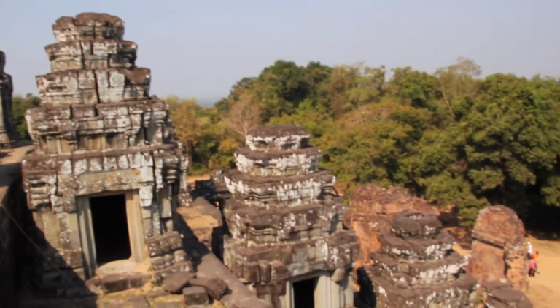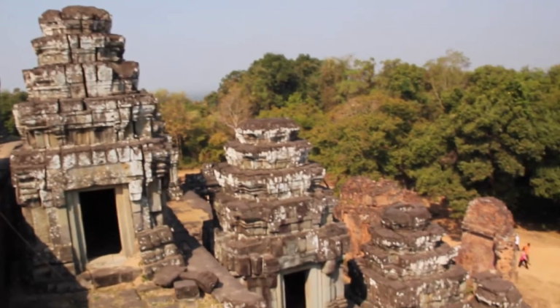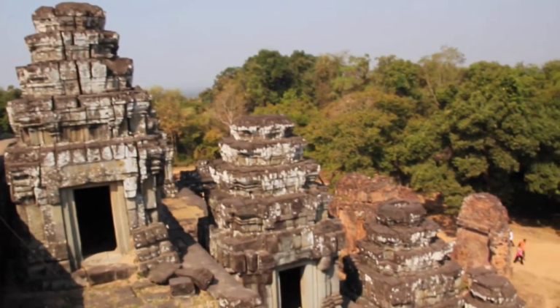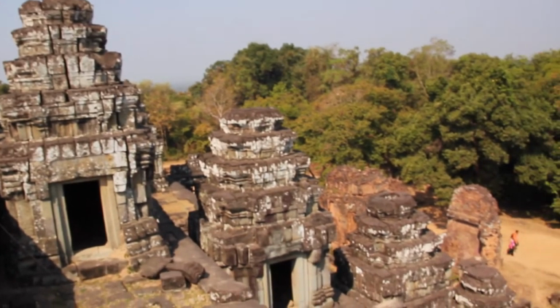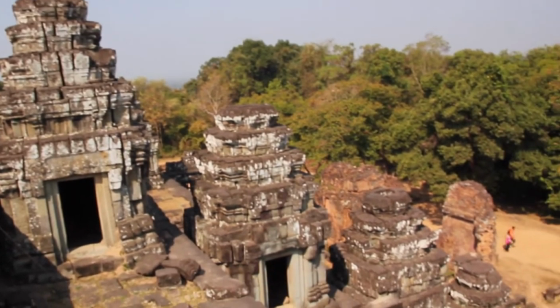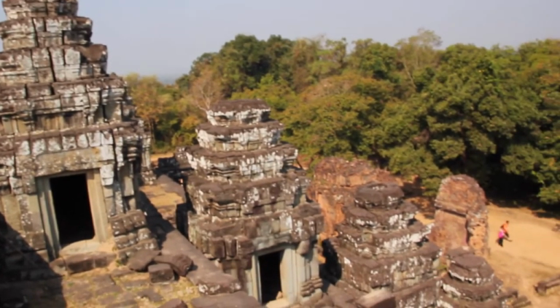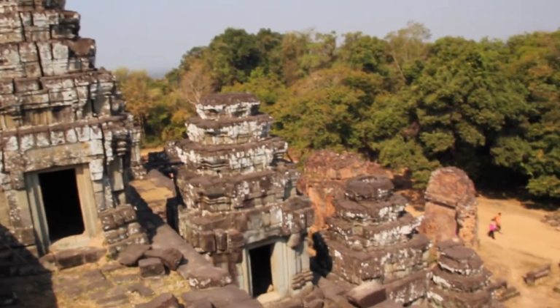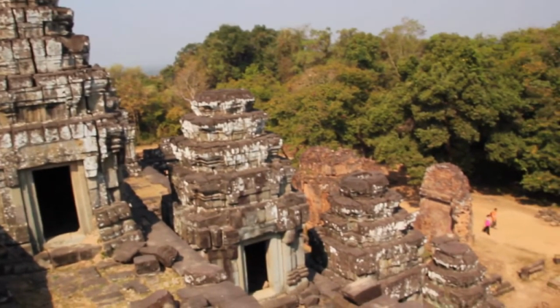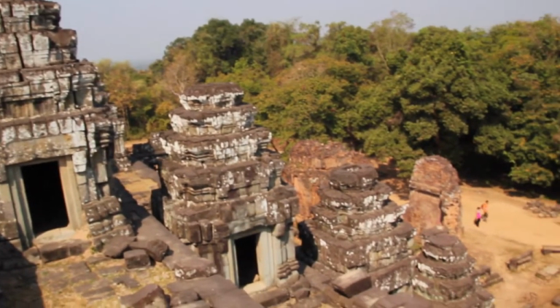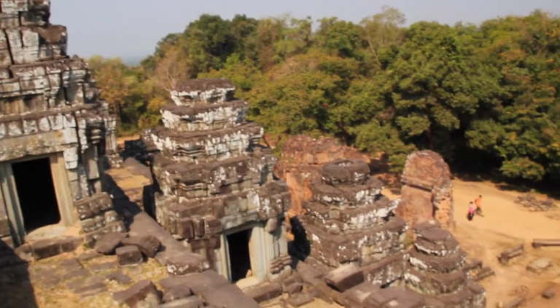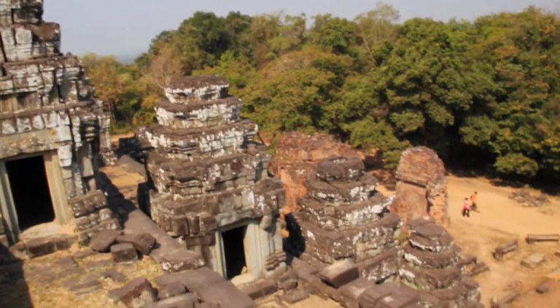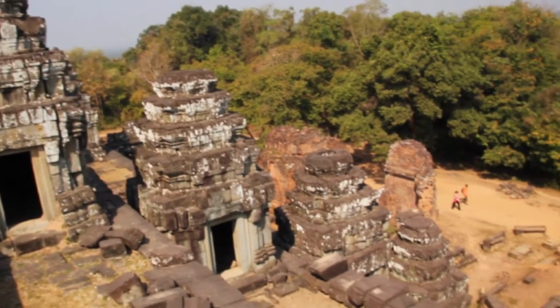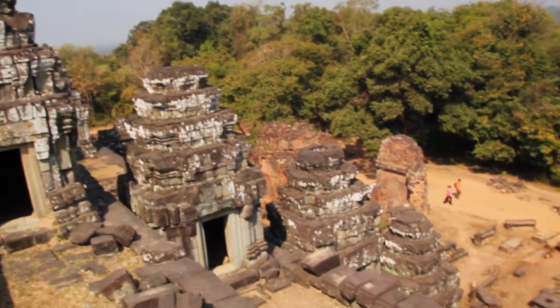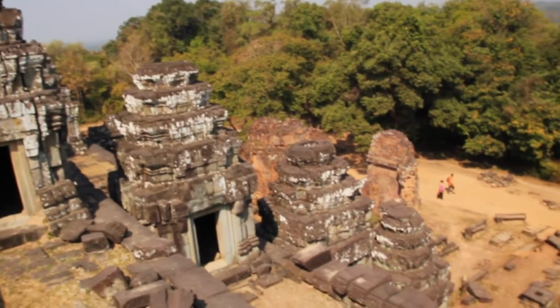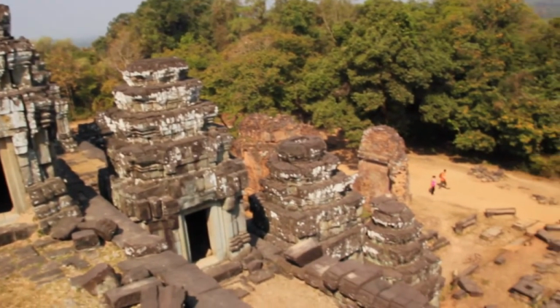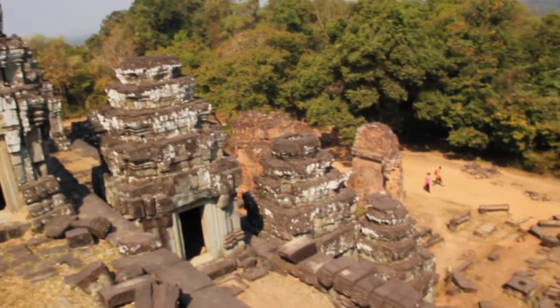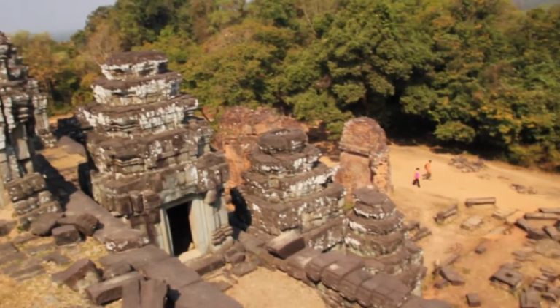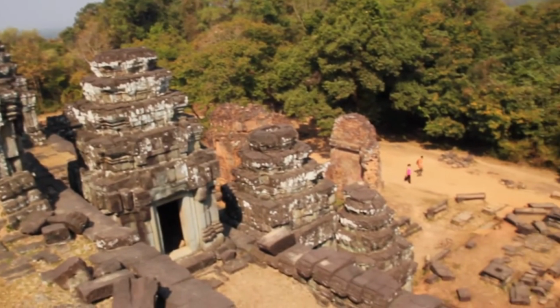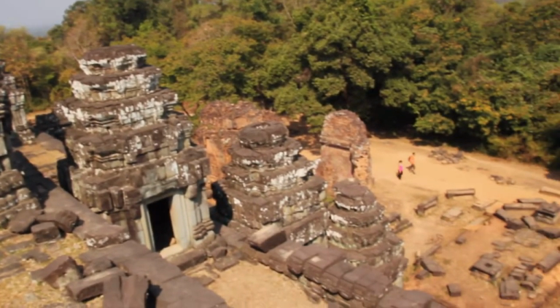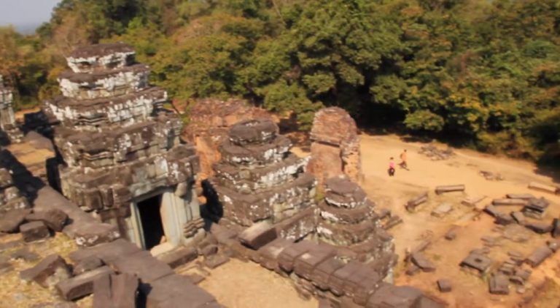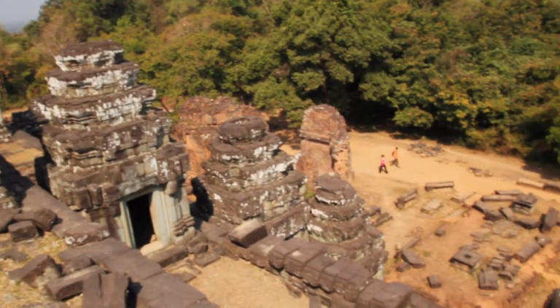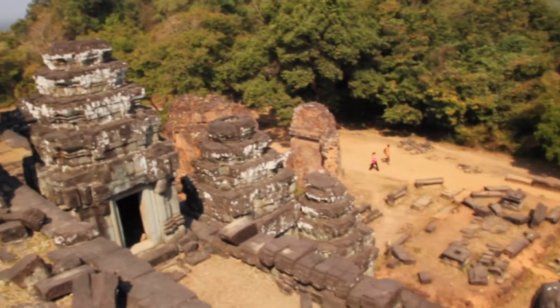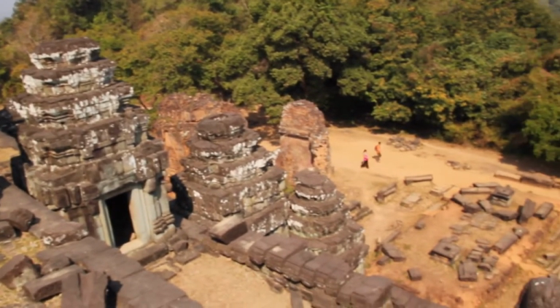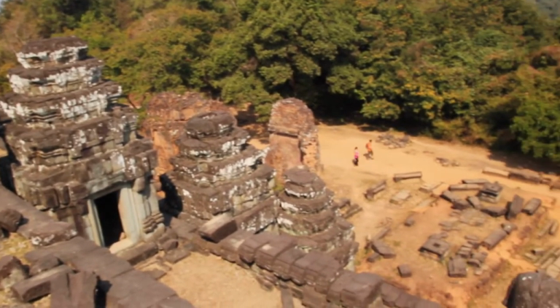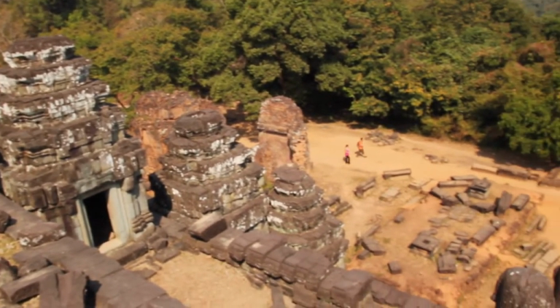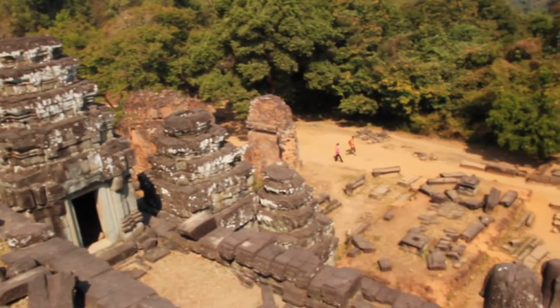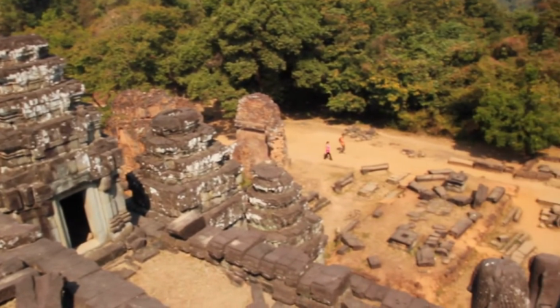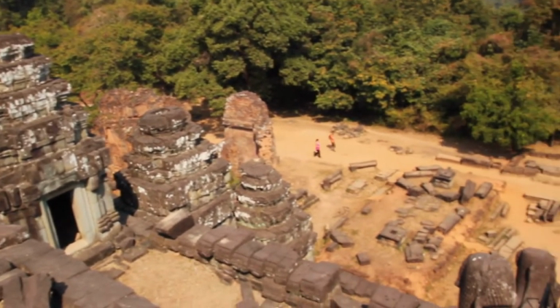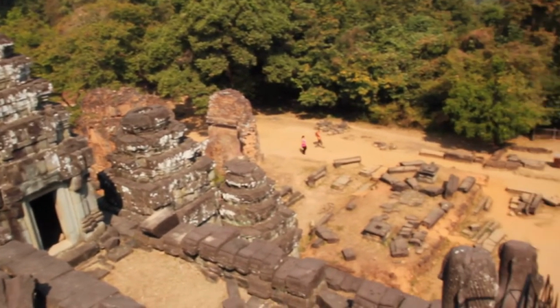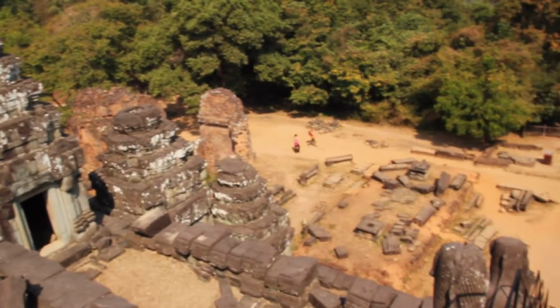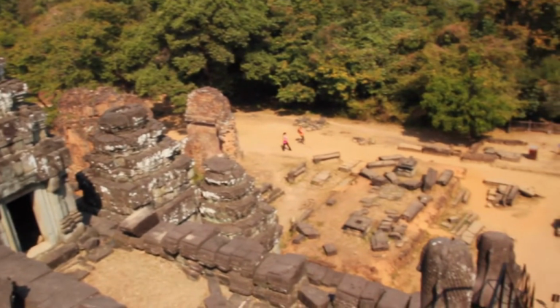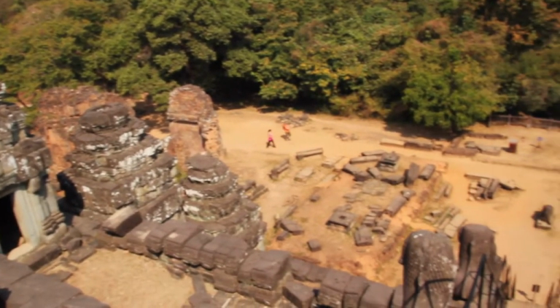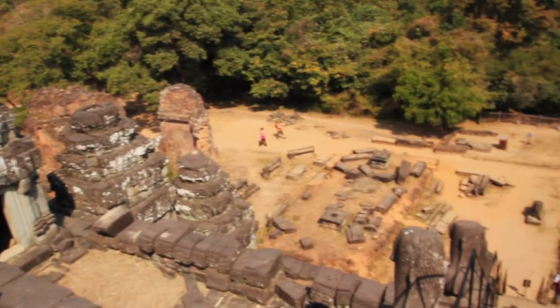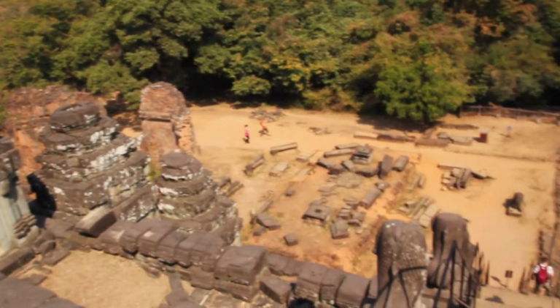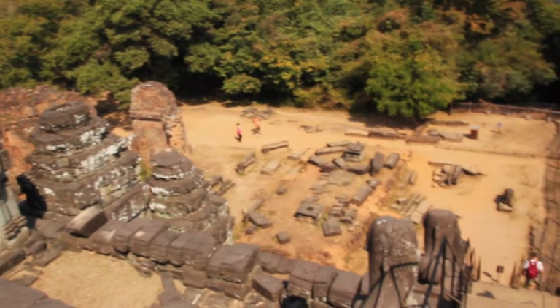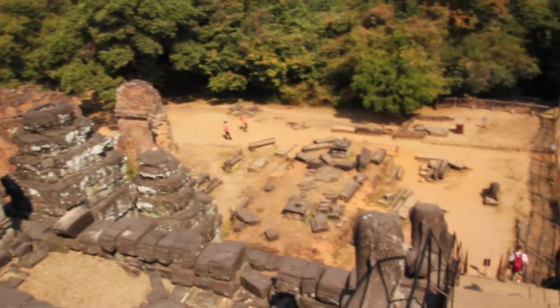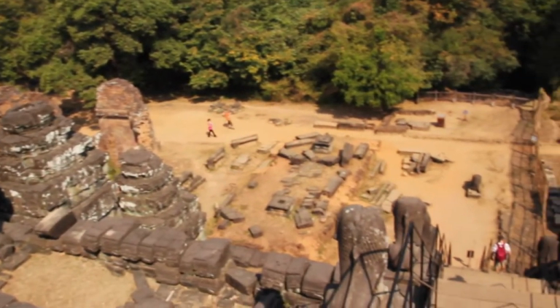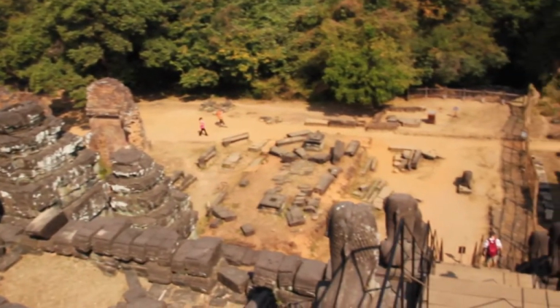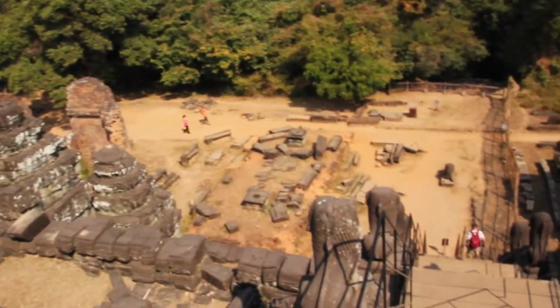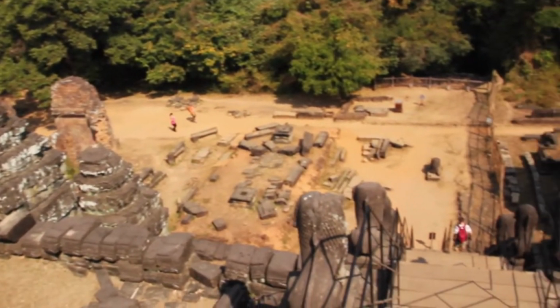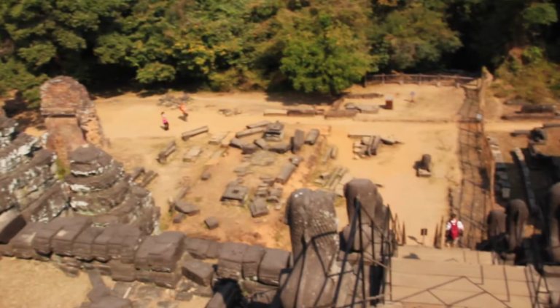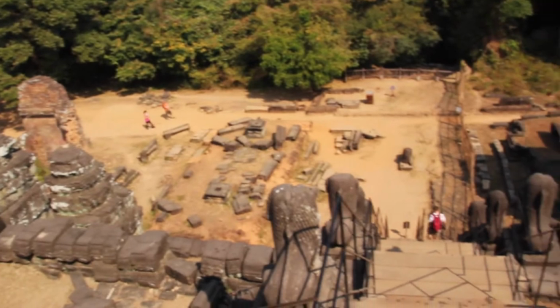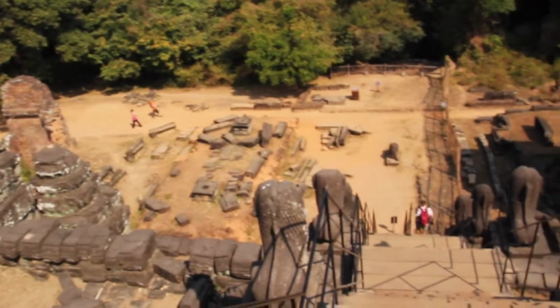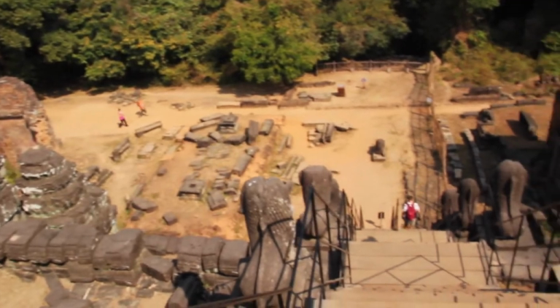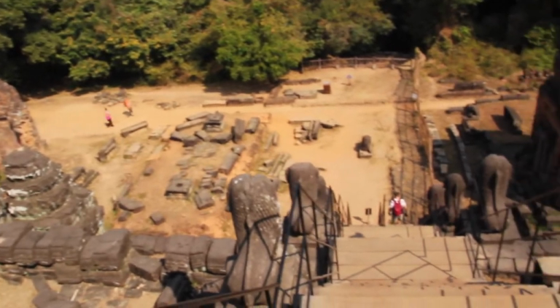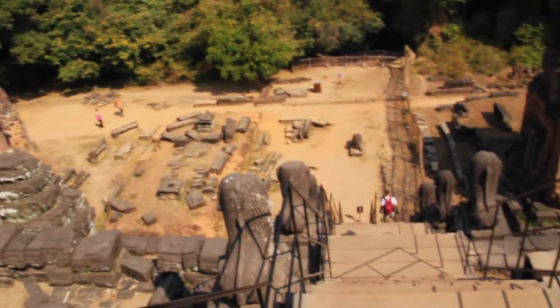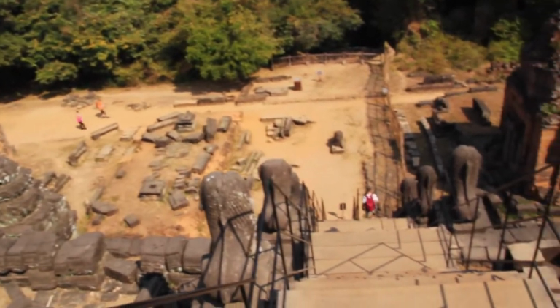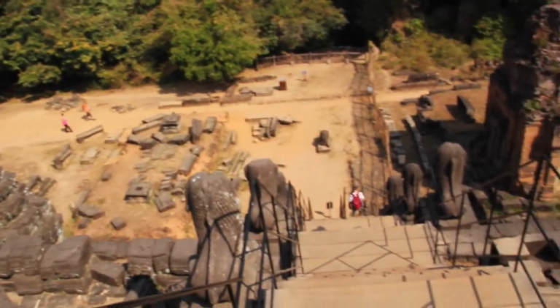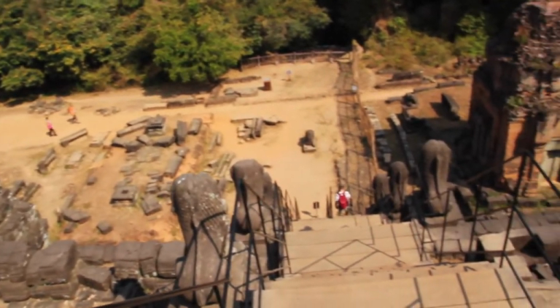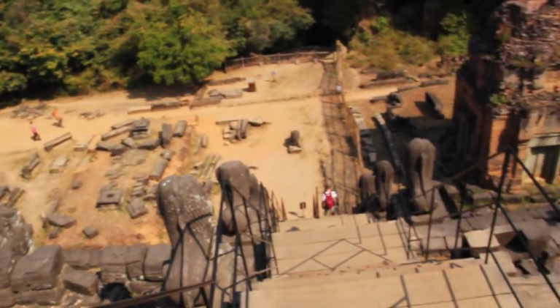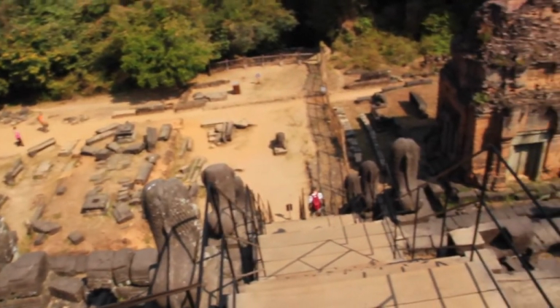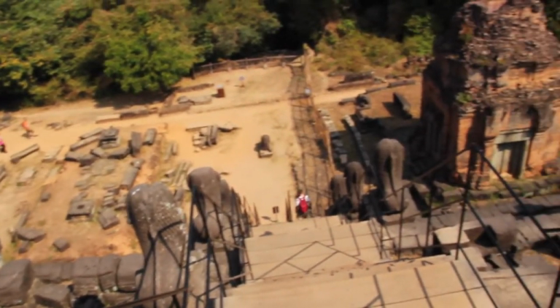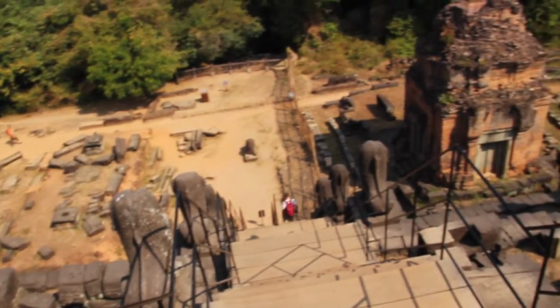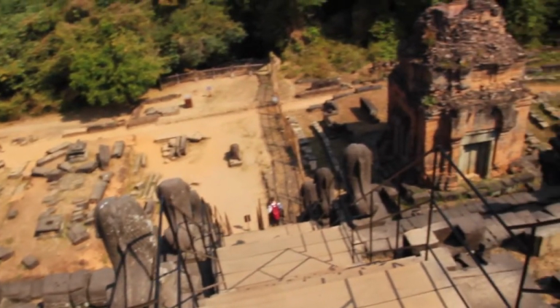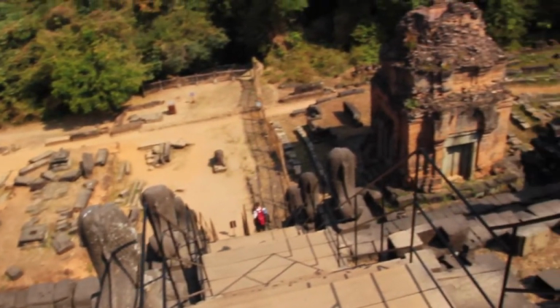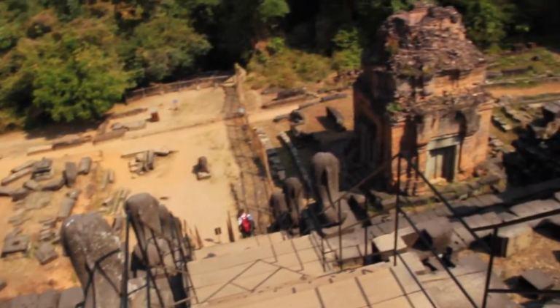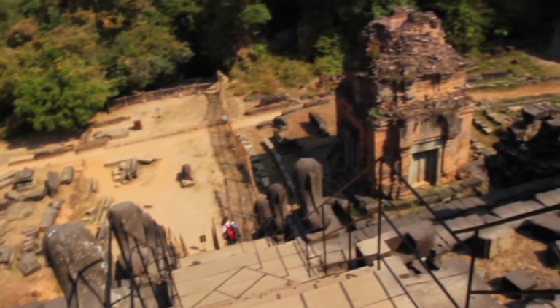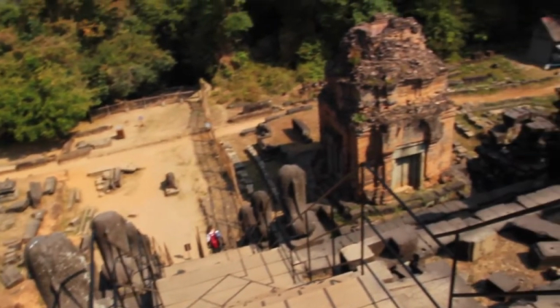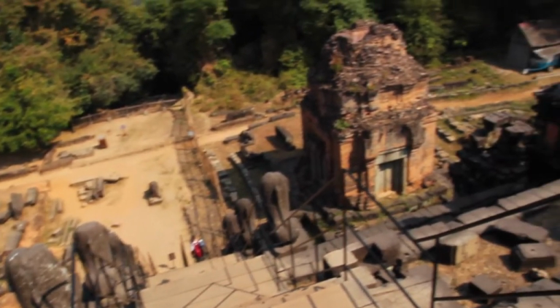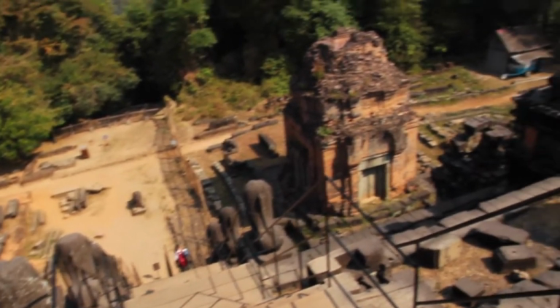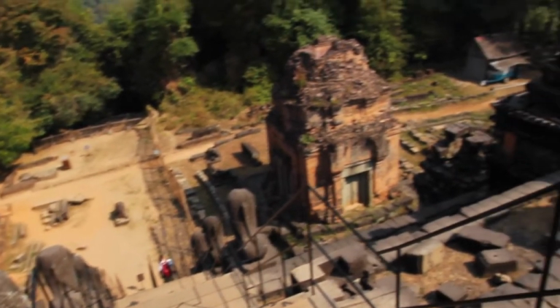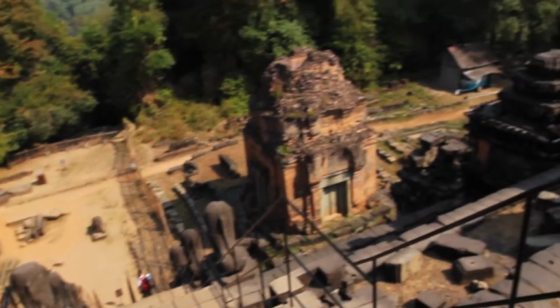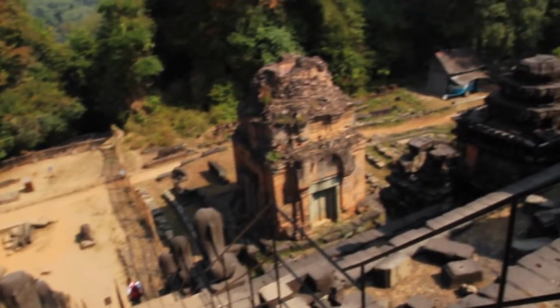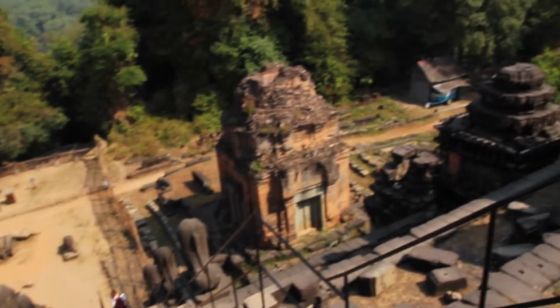This temple was apparently the first monument built in the Angkor area, at the end of the 9th century.